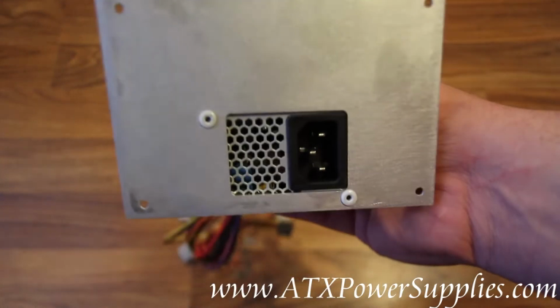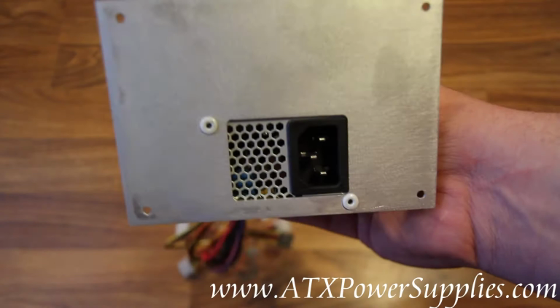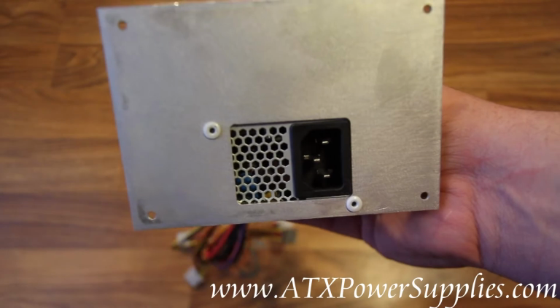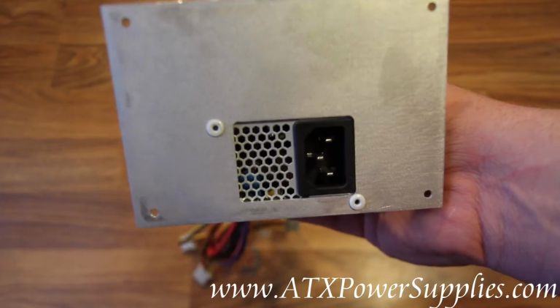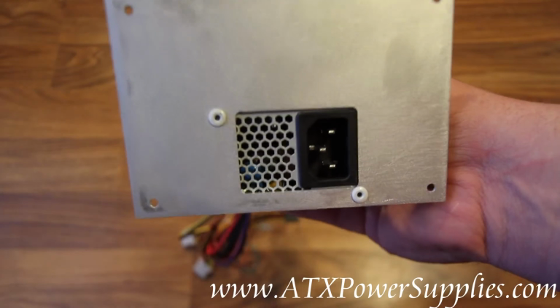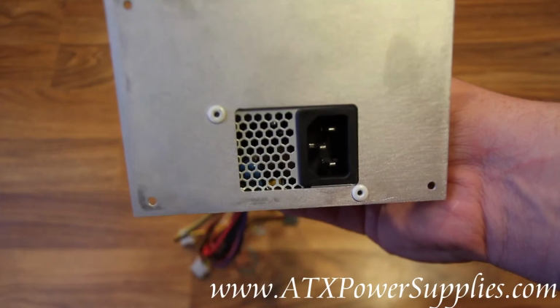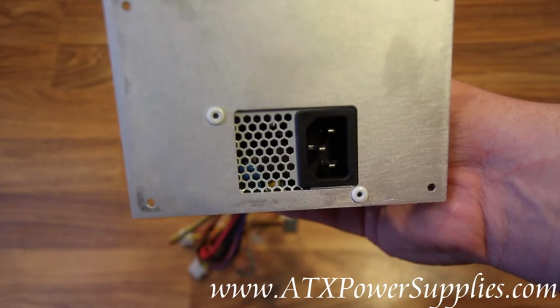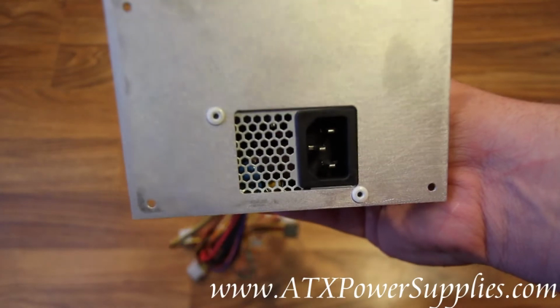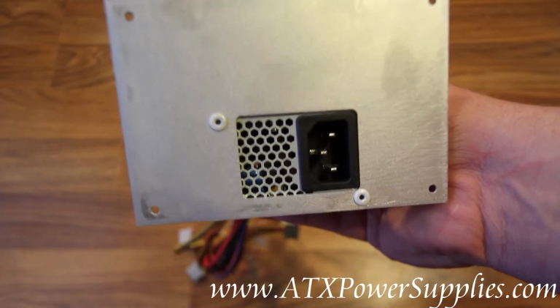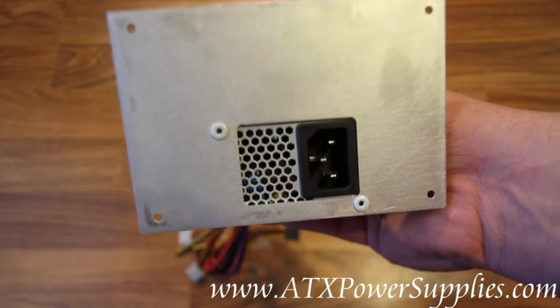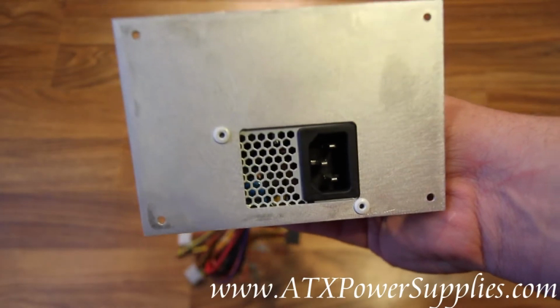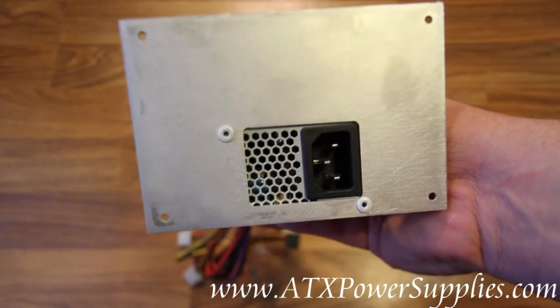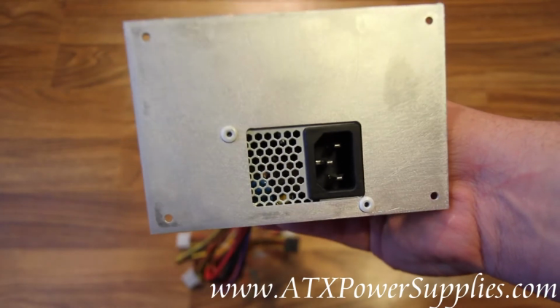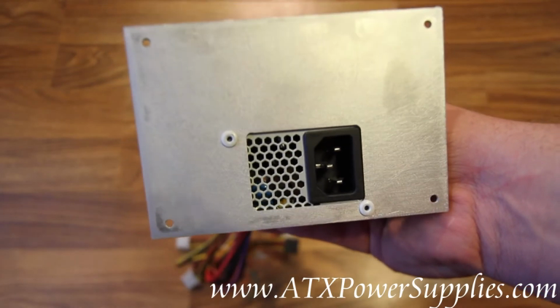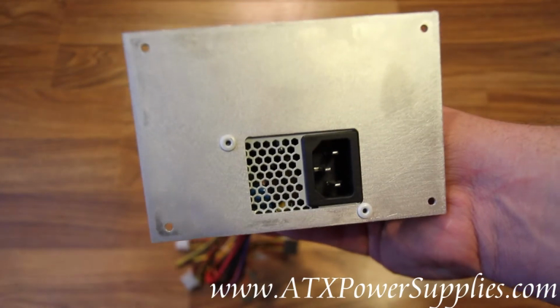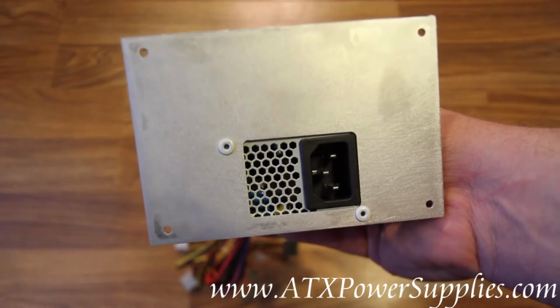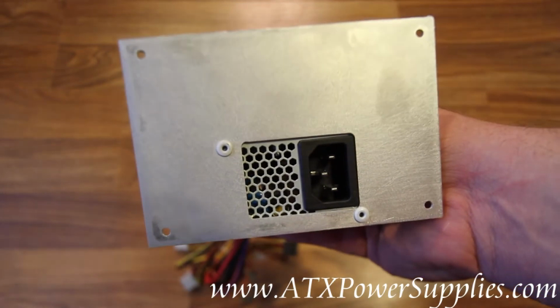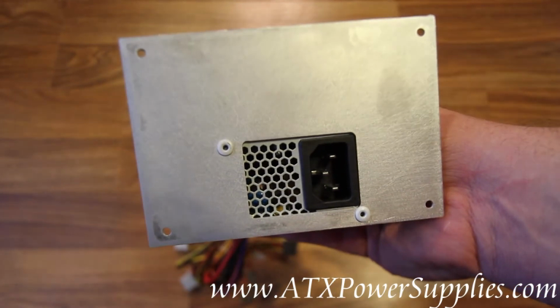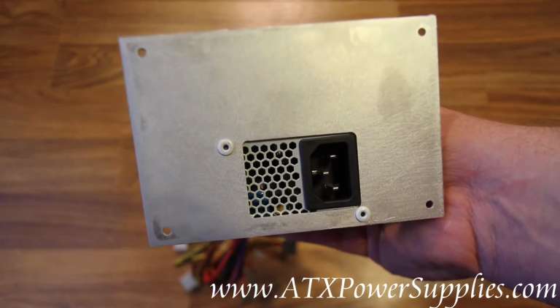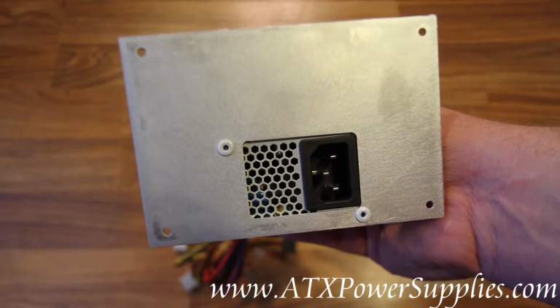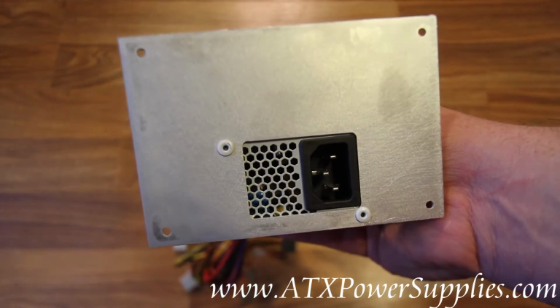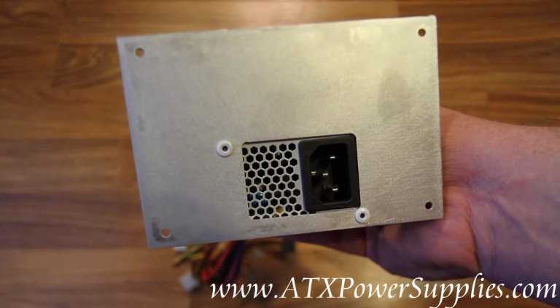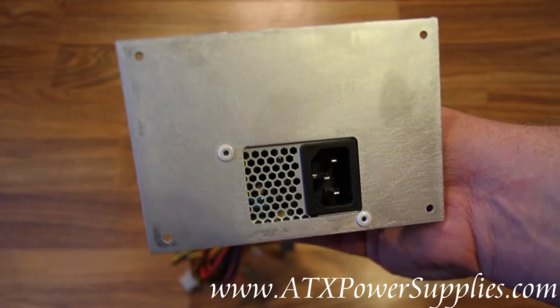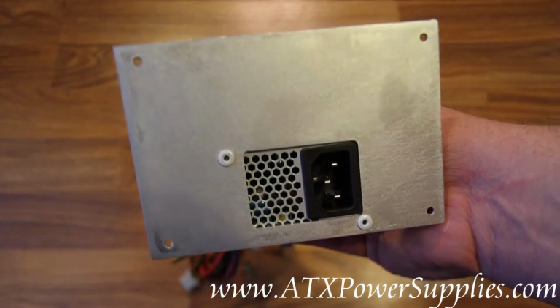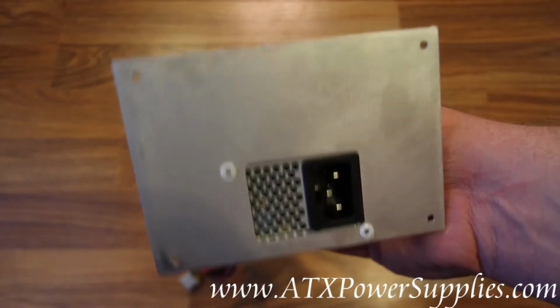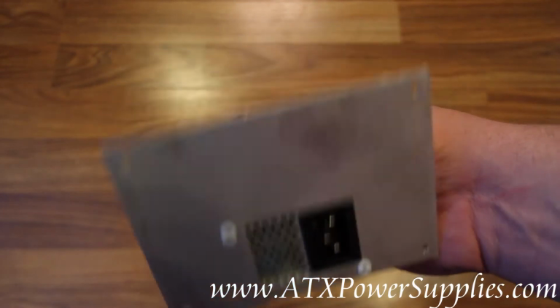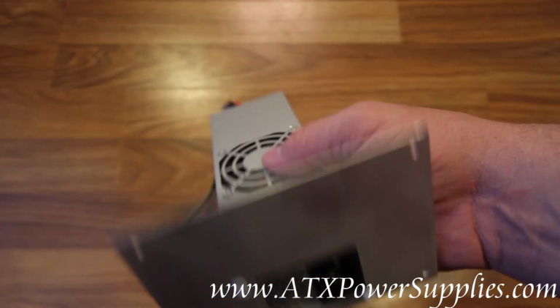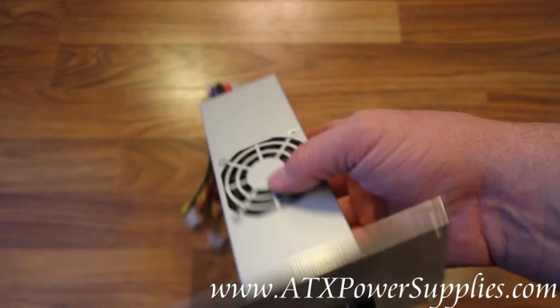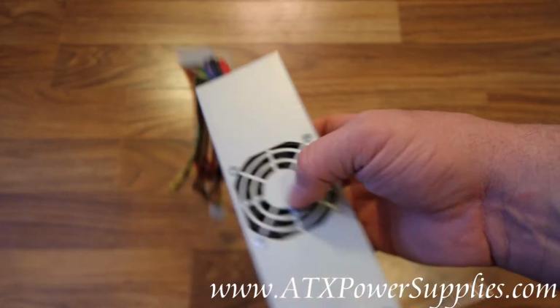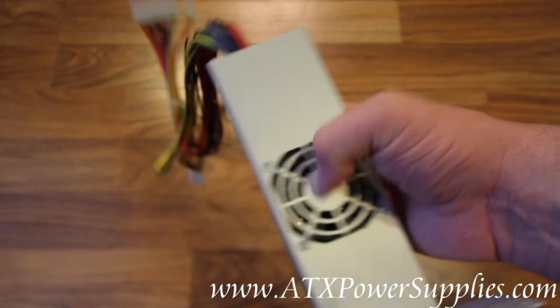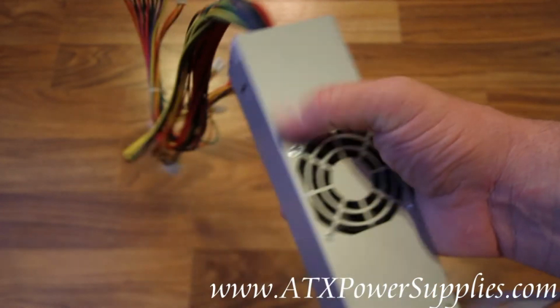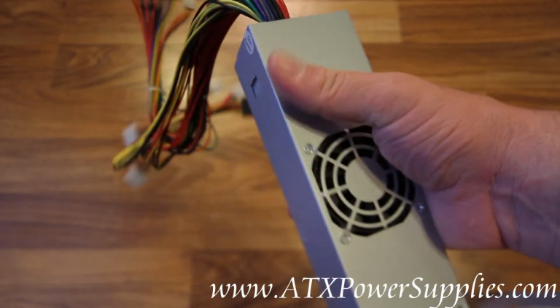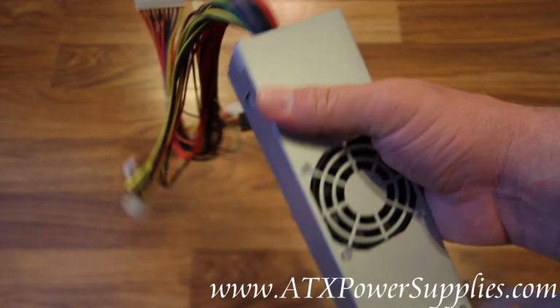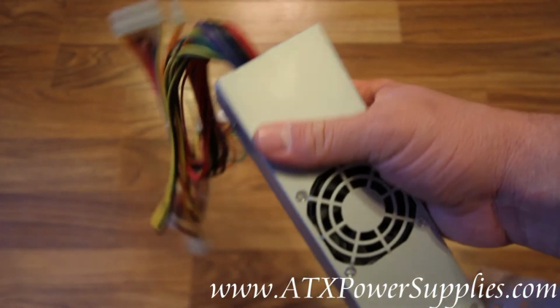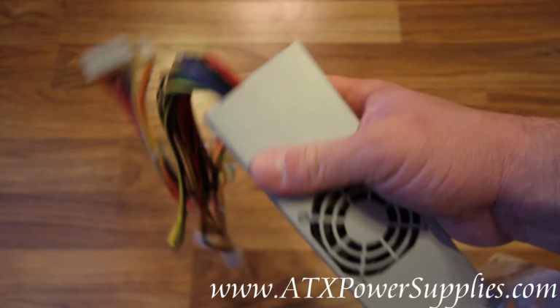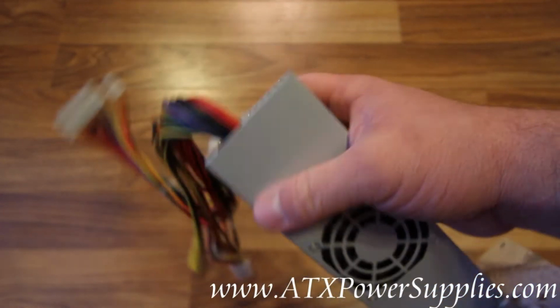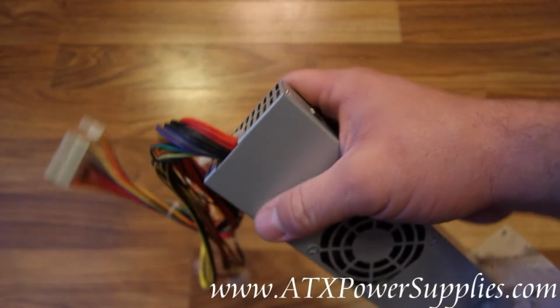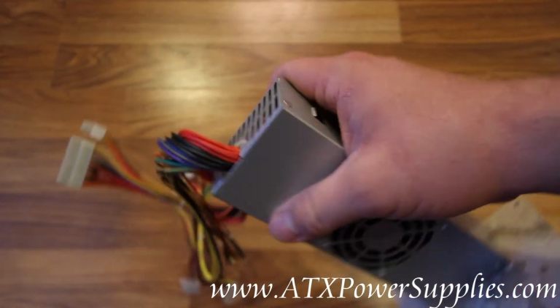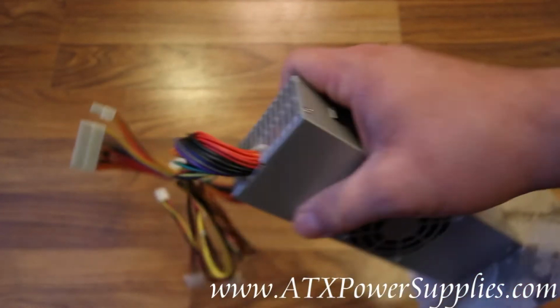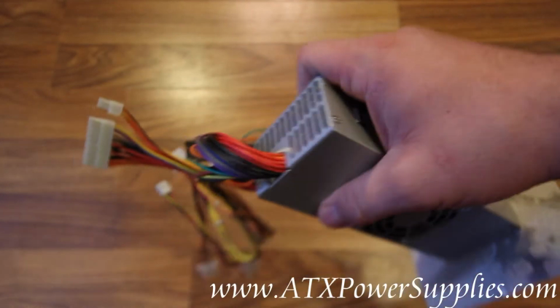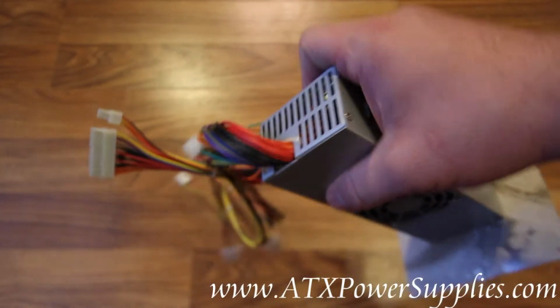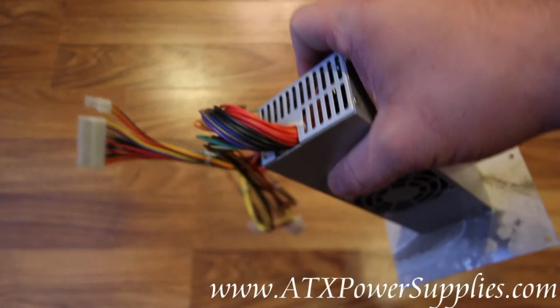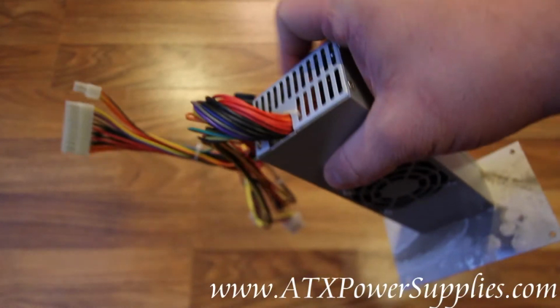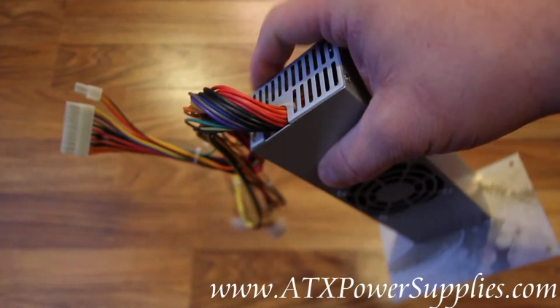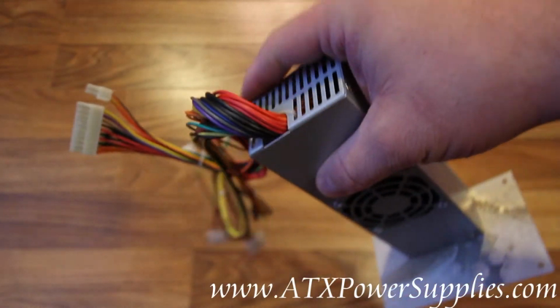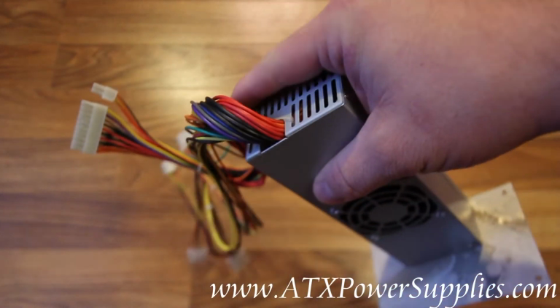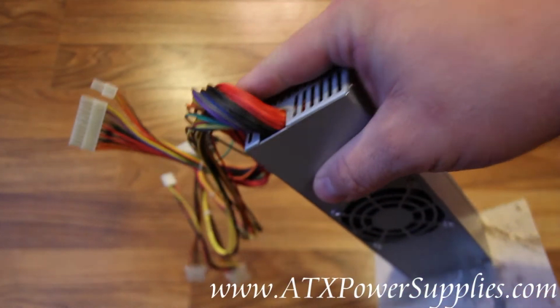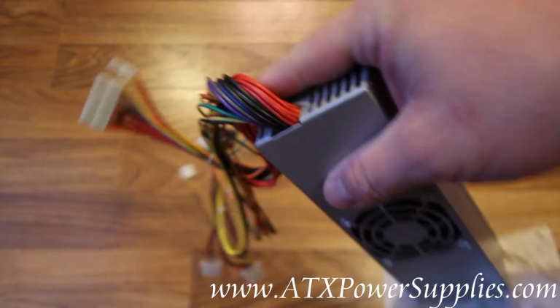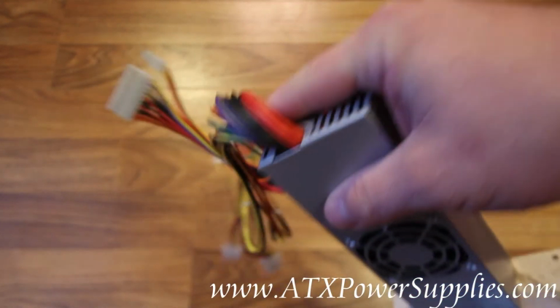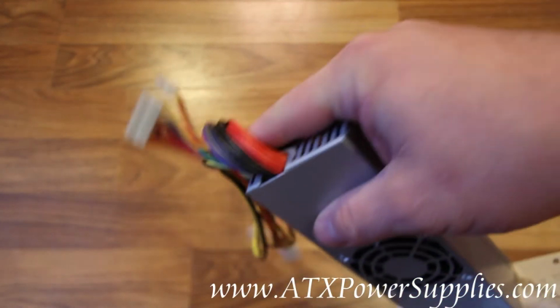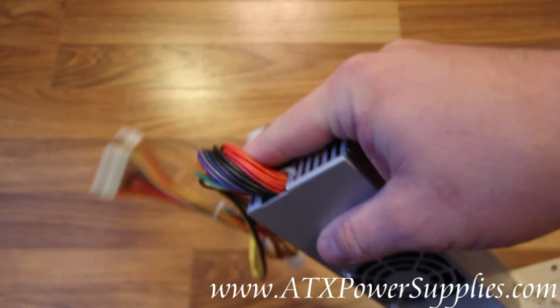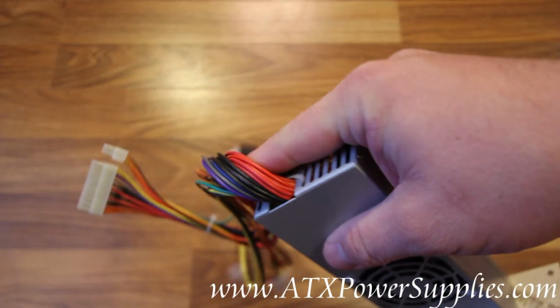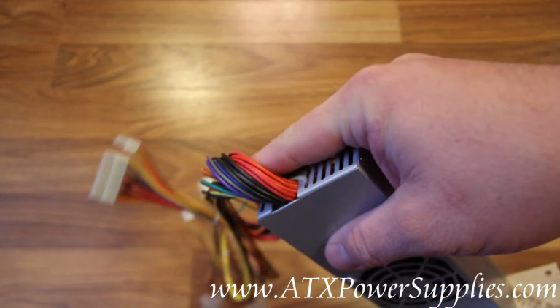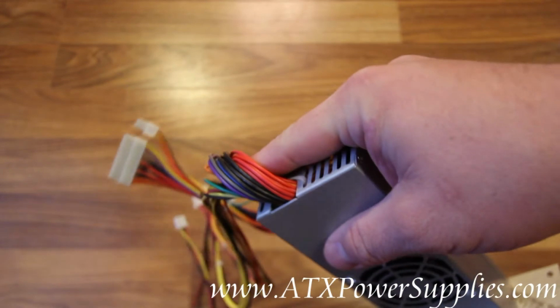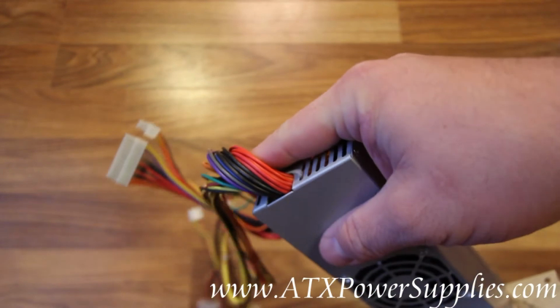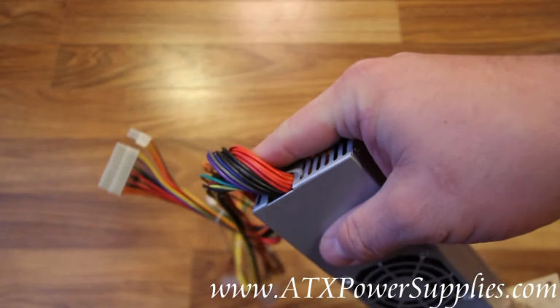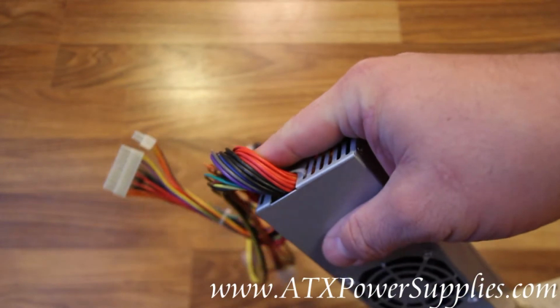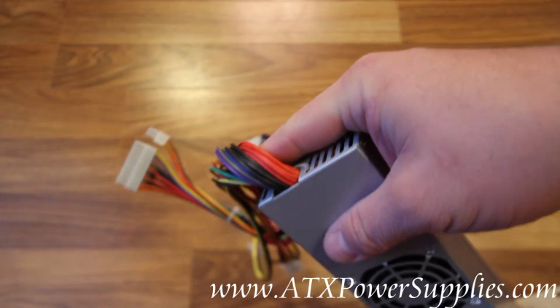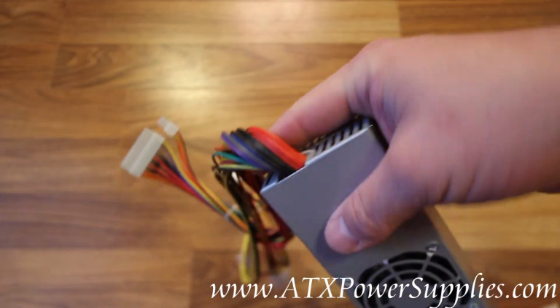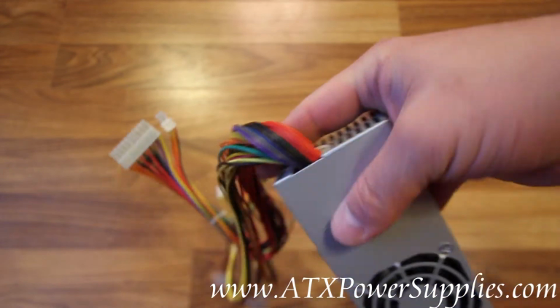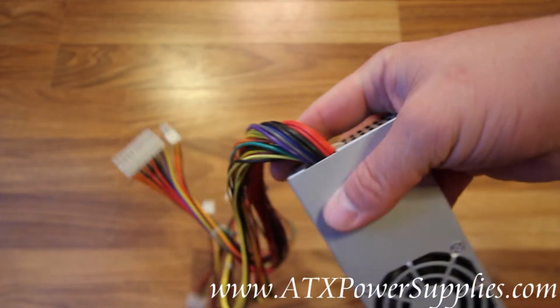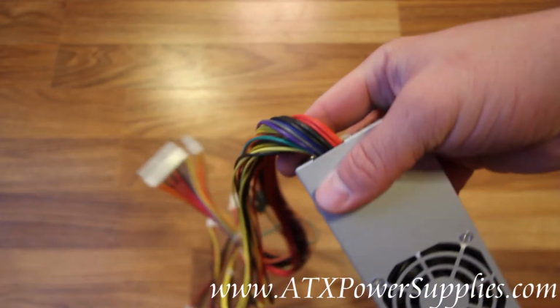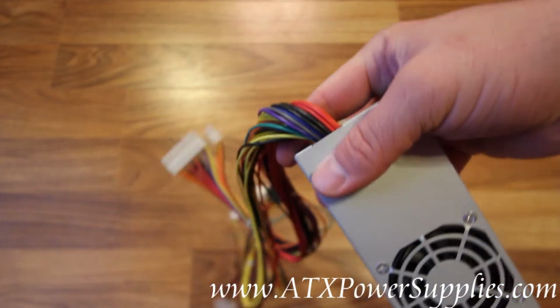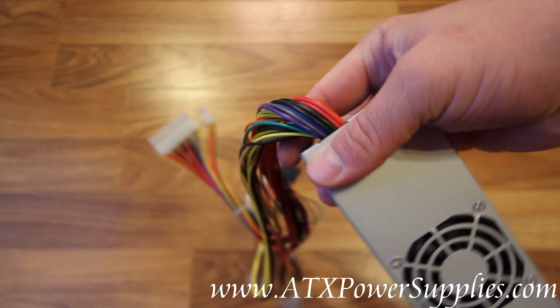You'll enjoy the increased efficiency, more power, and electrical compatibility.